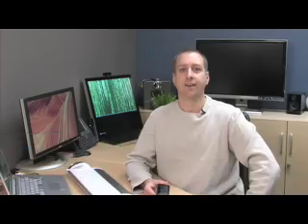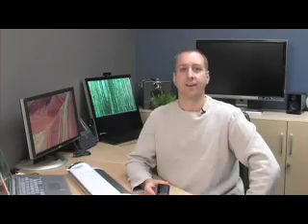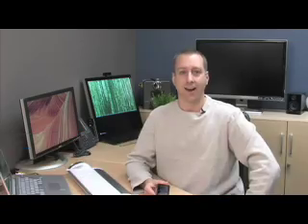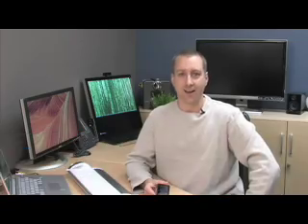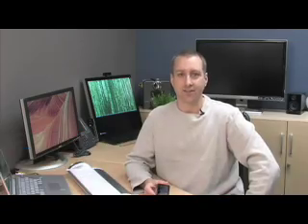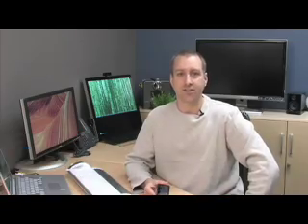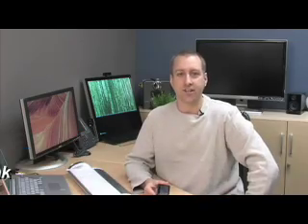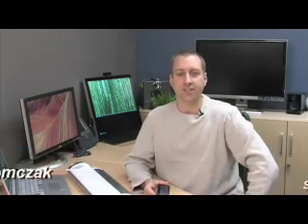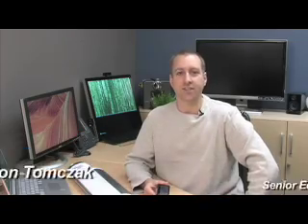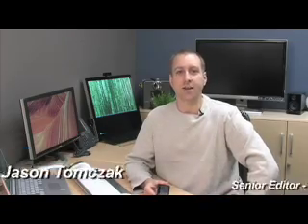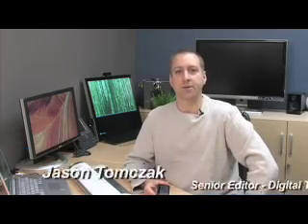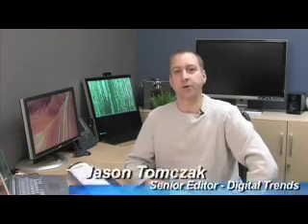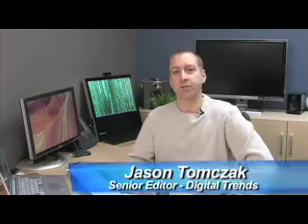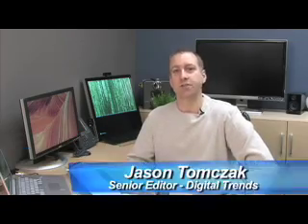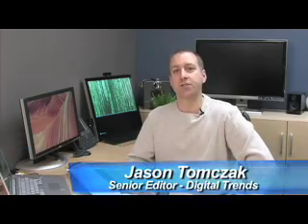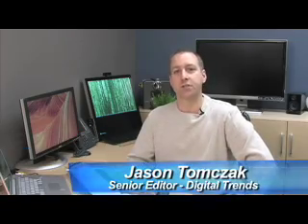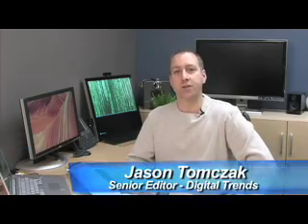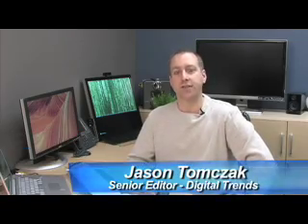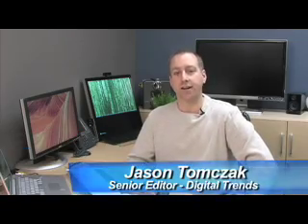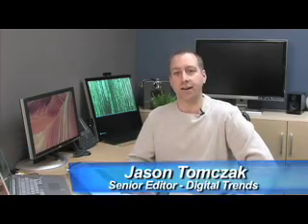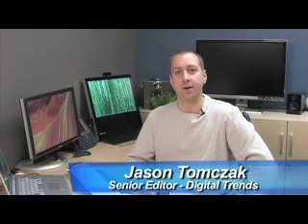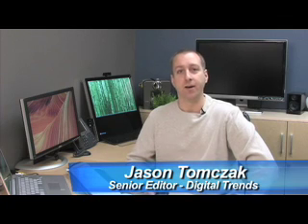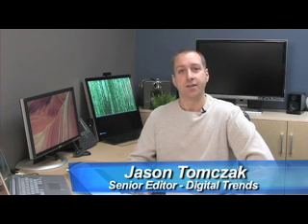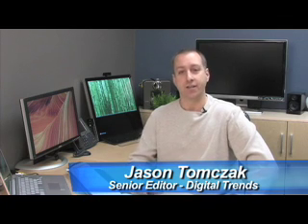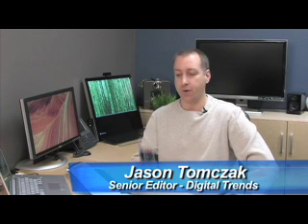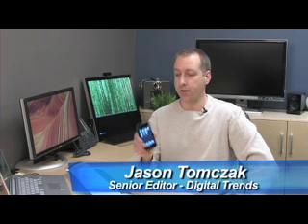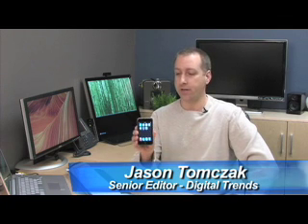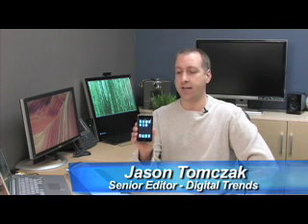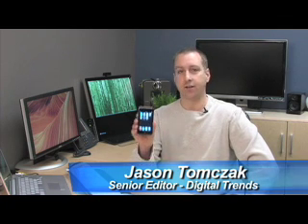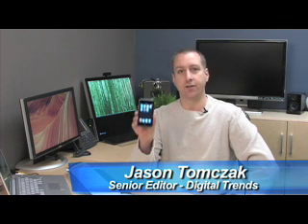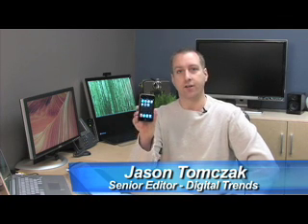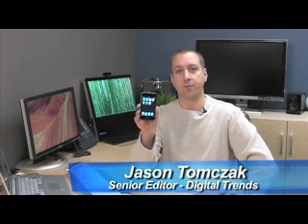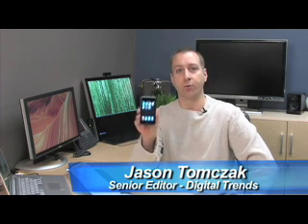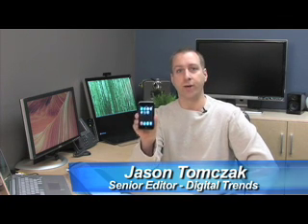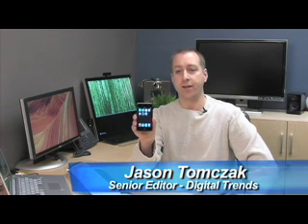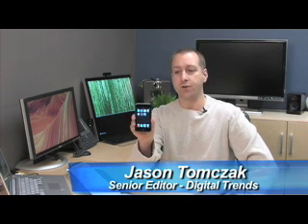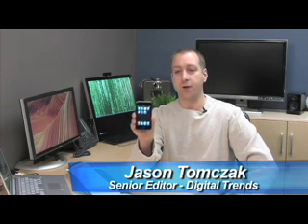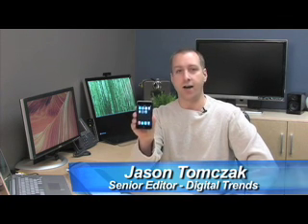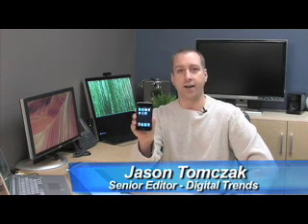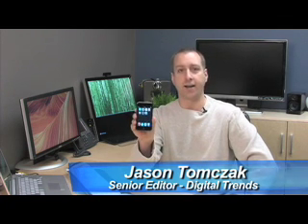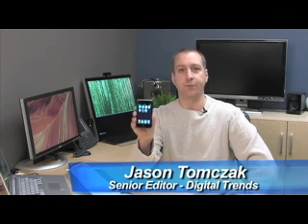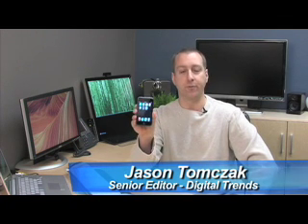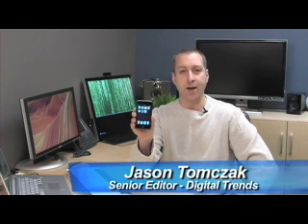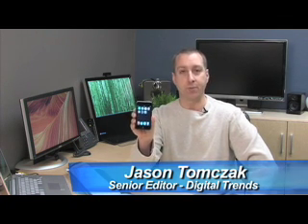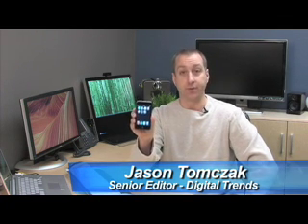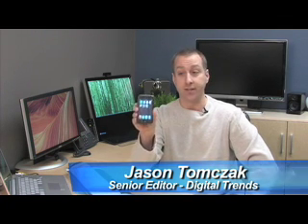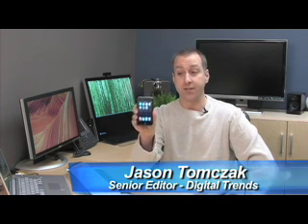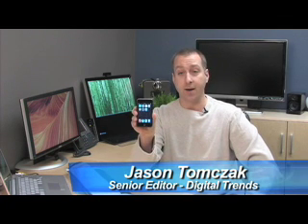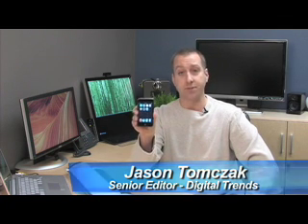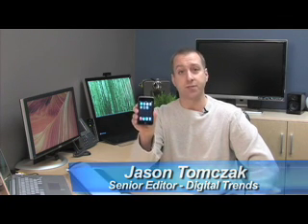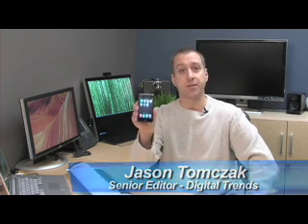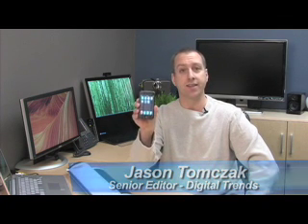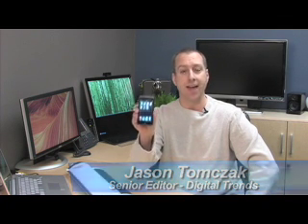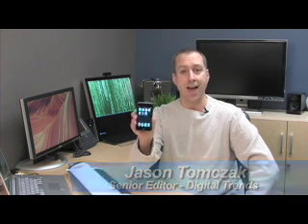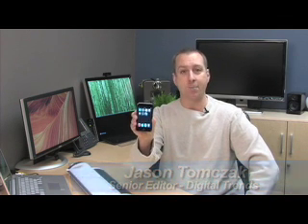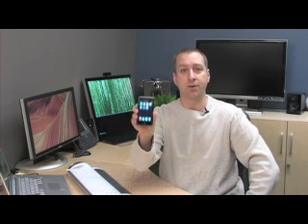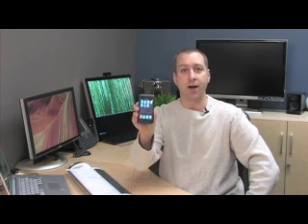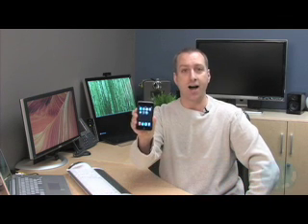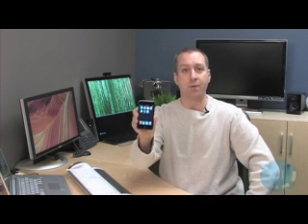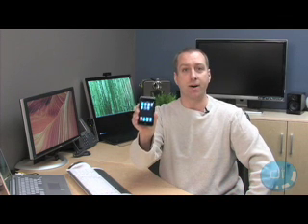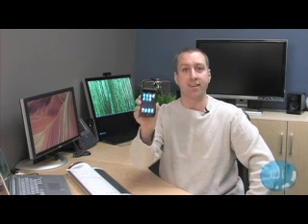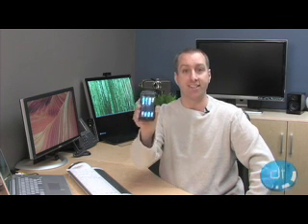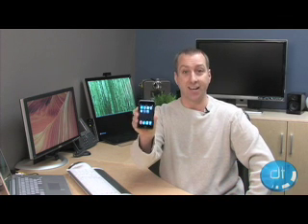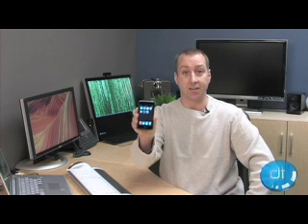Hi, this is Jason Tomczak with DigitalTrends.com. Today we're going to take a look at a brand new hot item from Apple, and this happens to be the Apple iPod Touch.